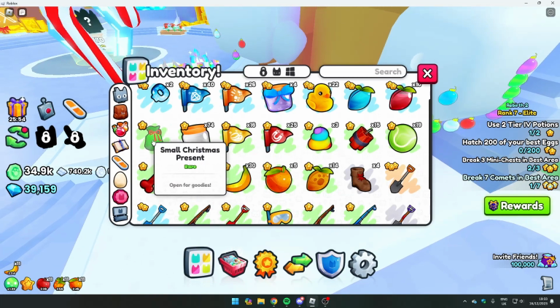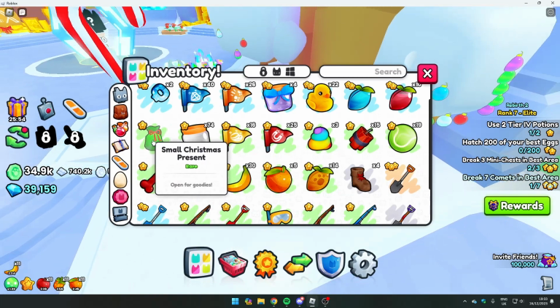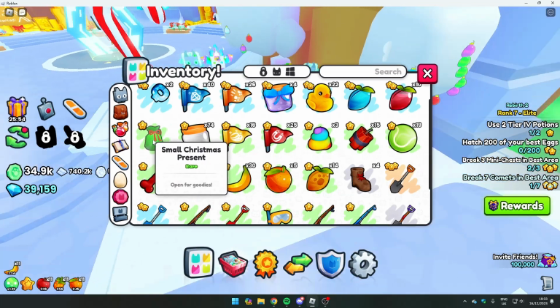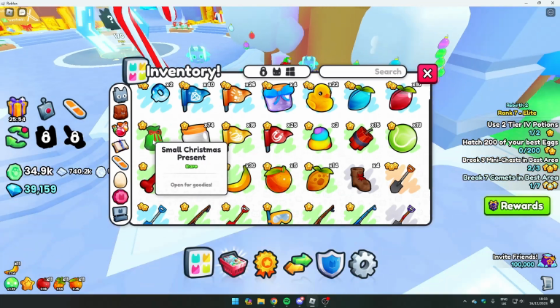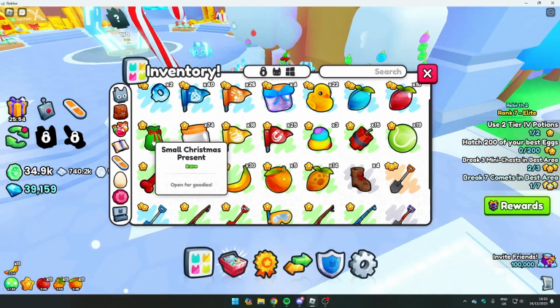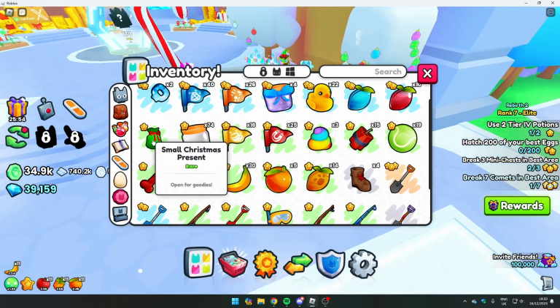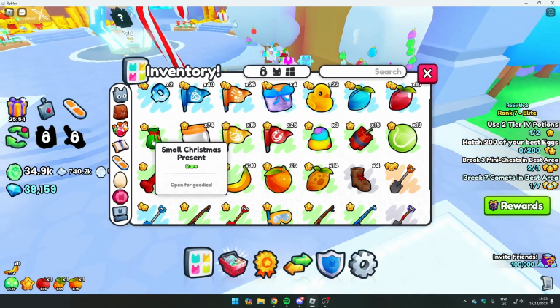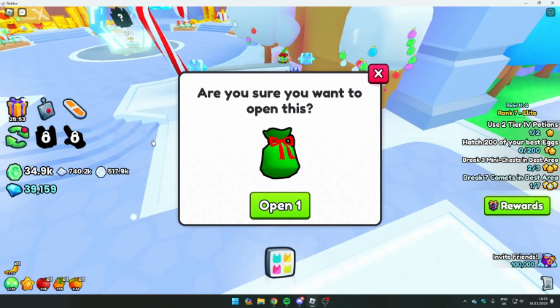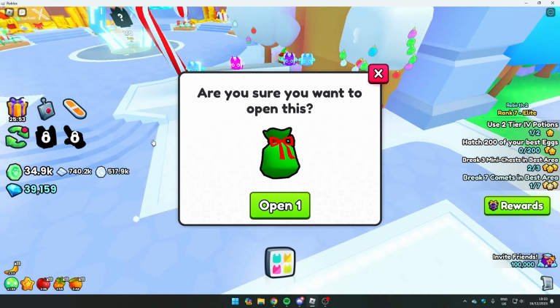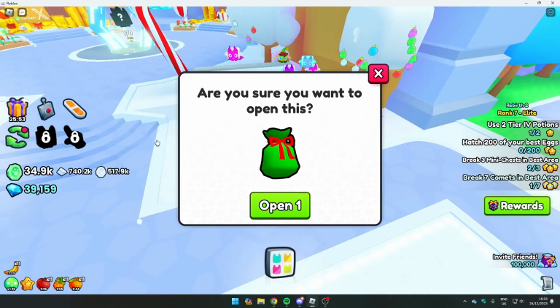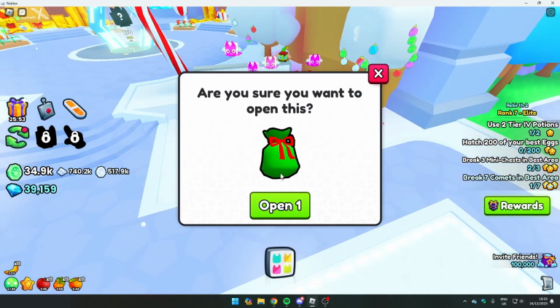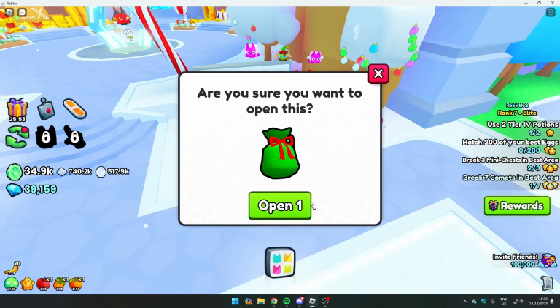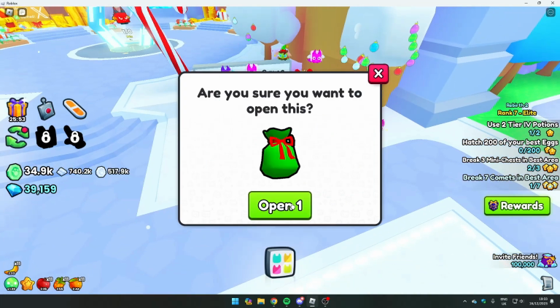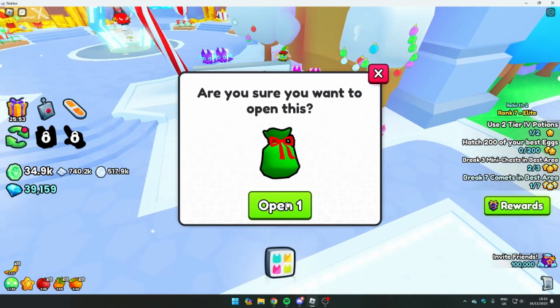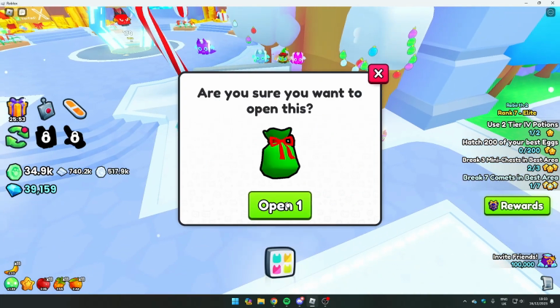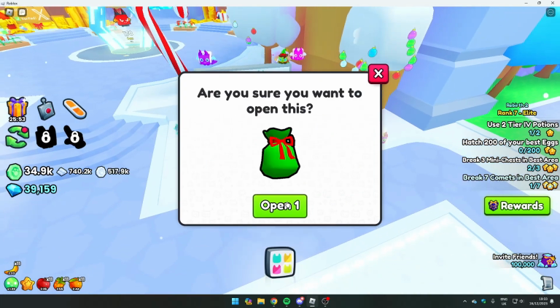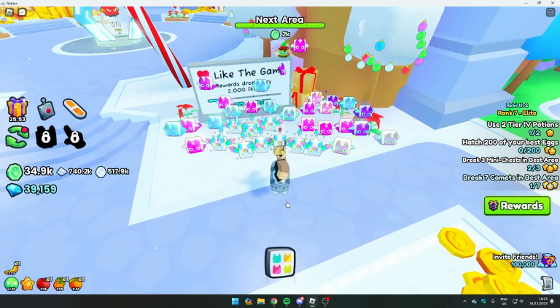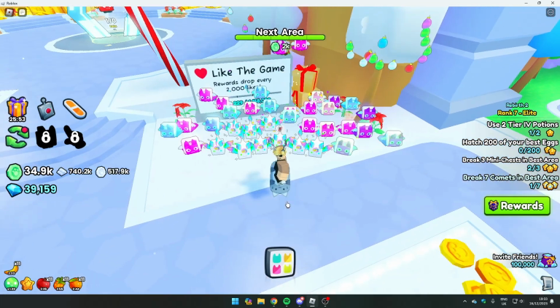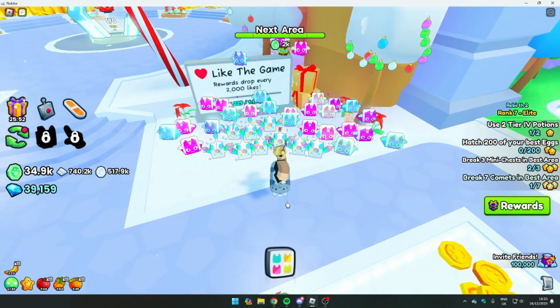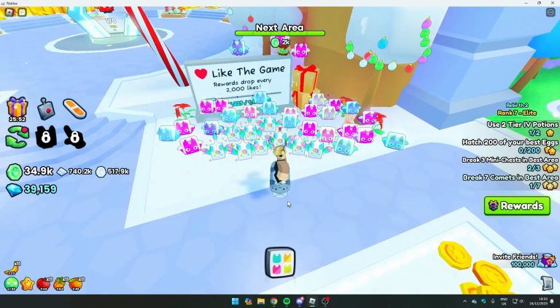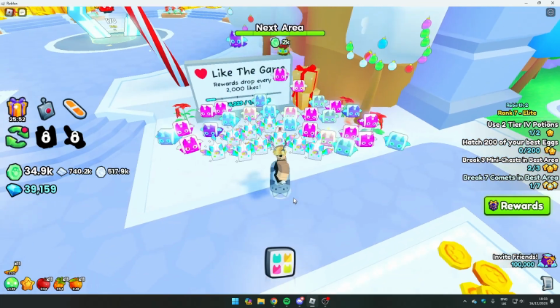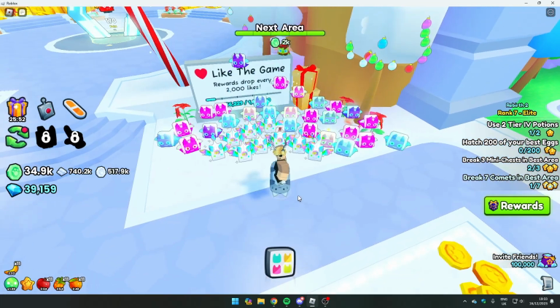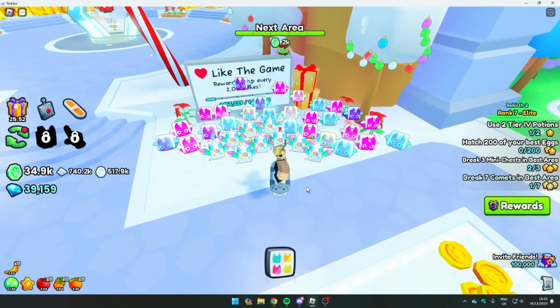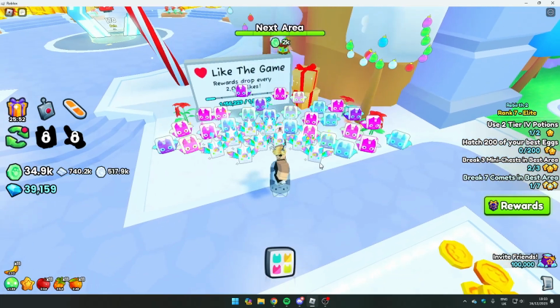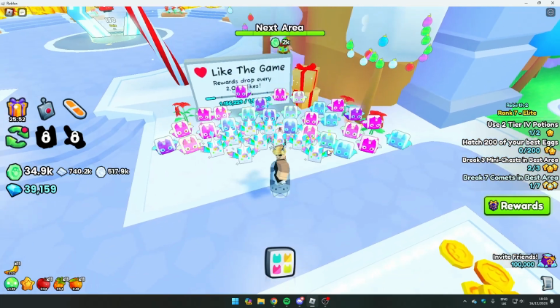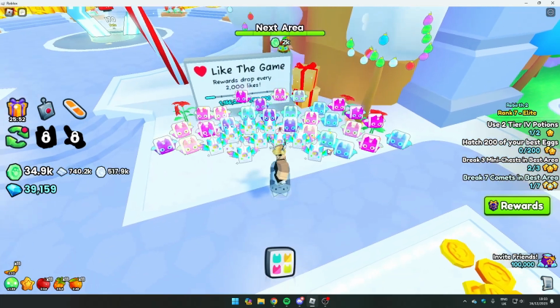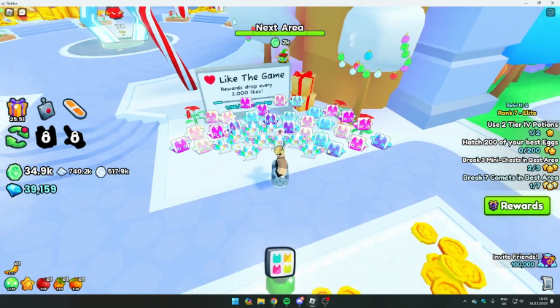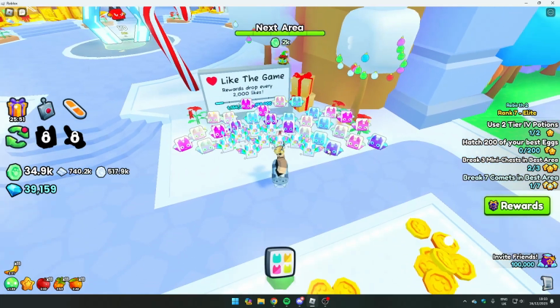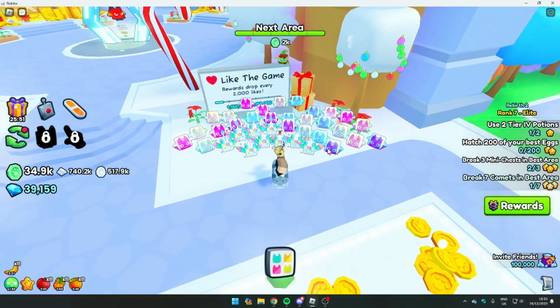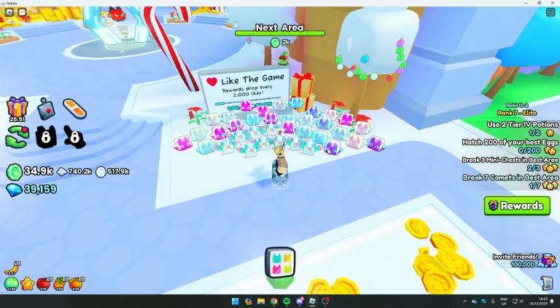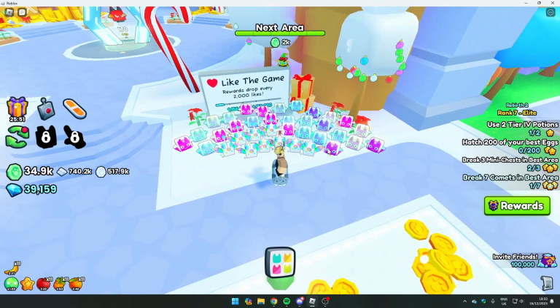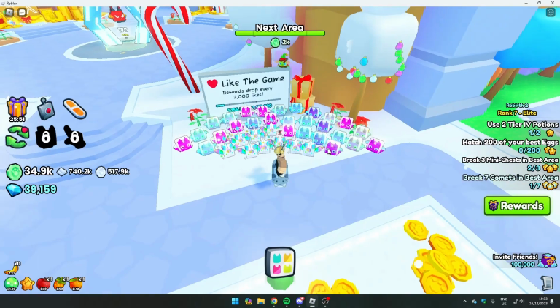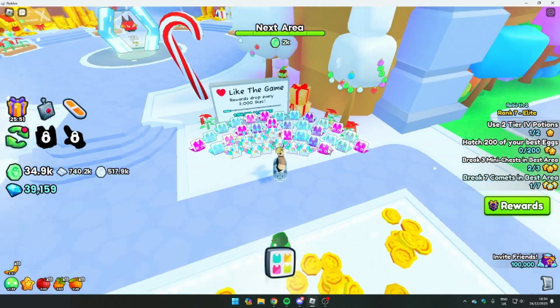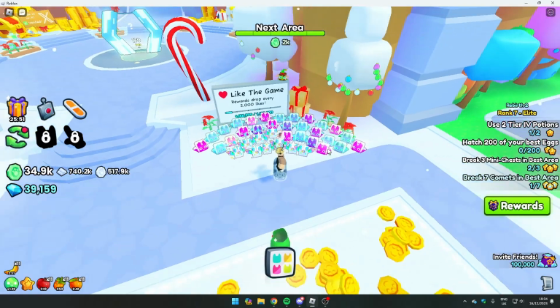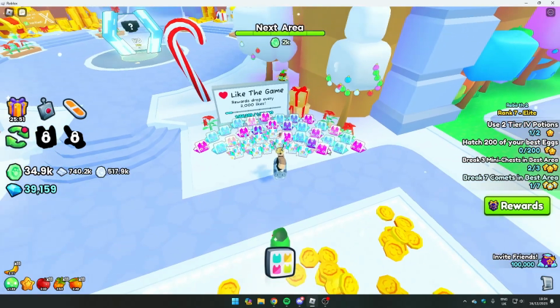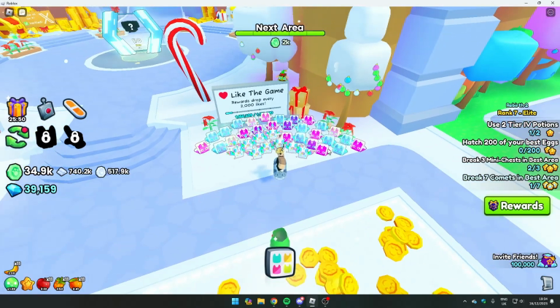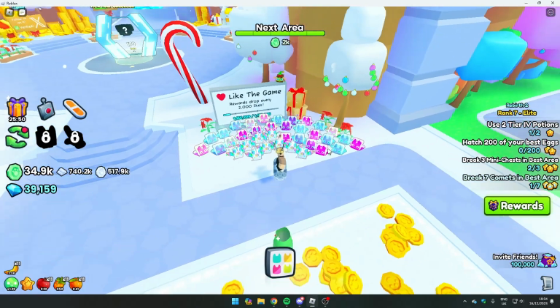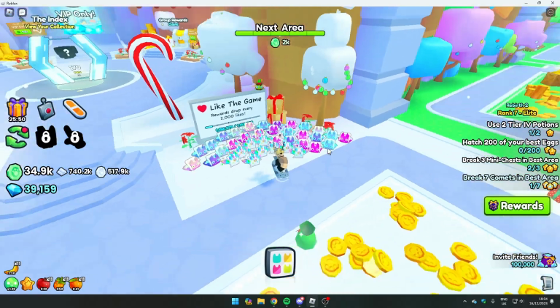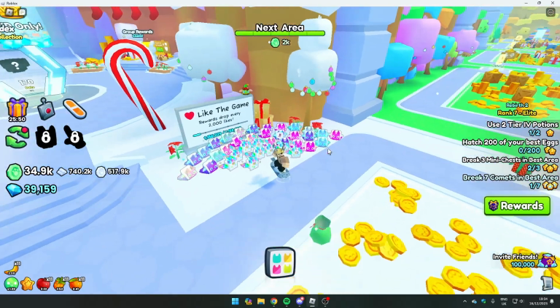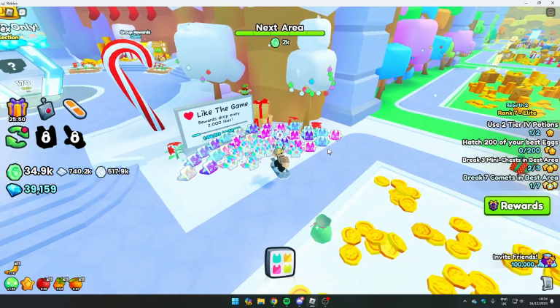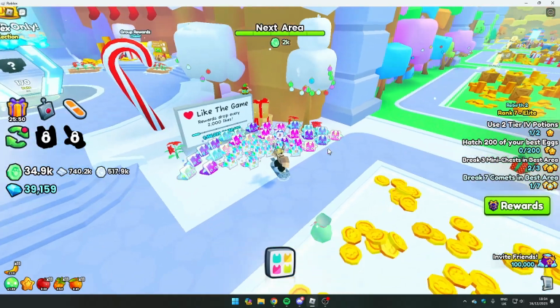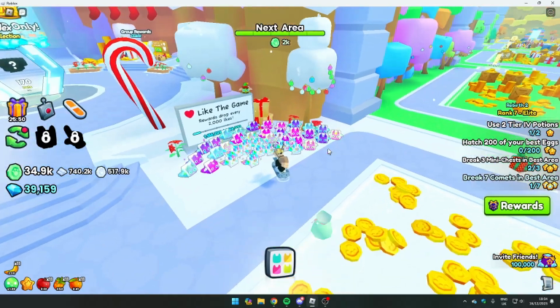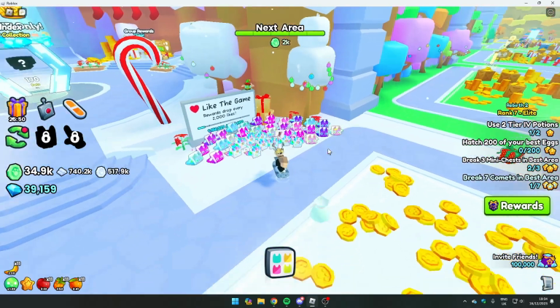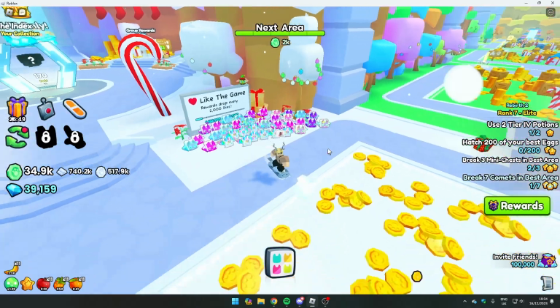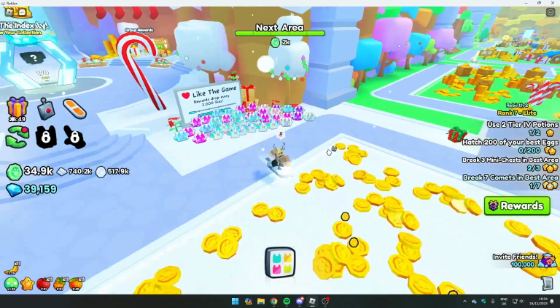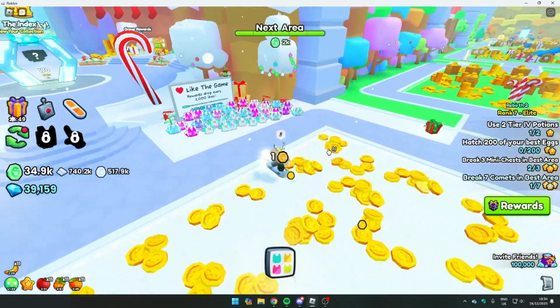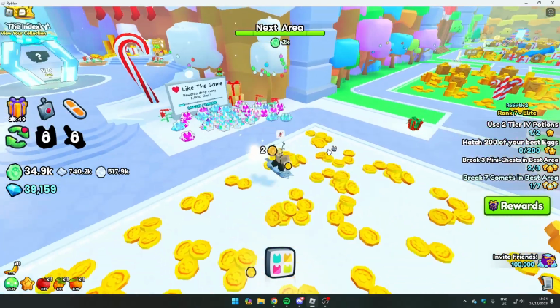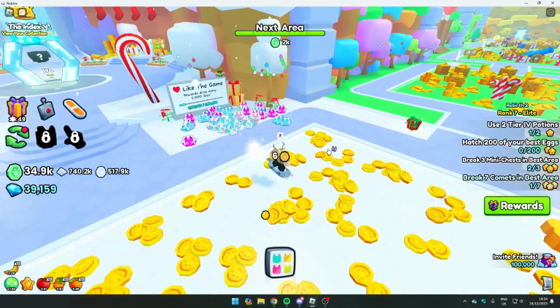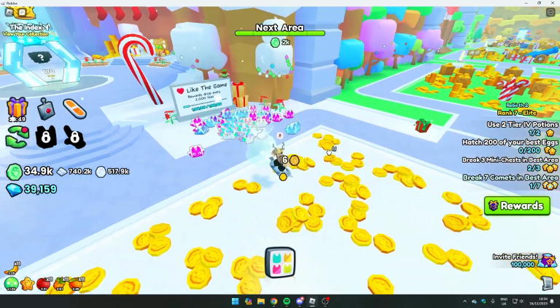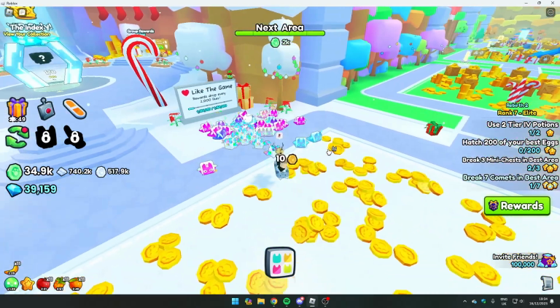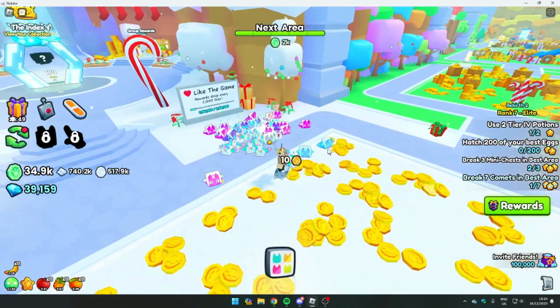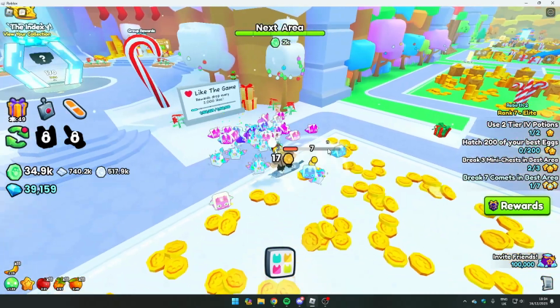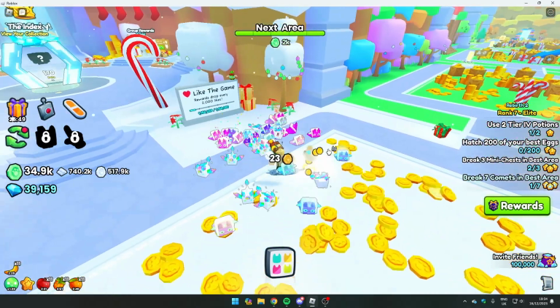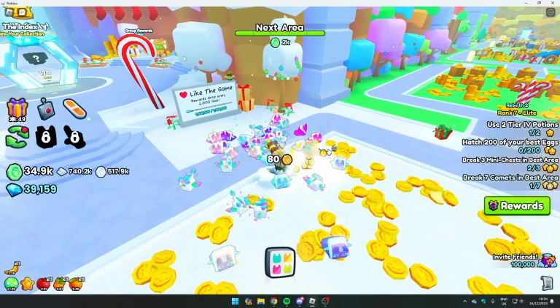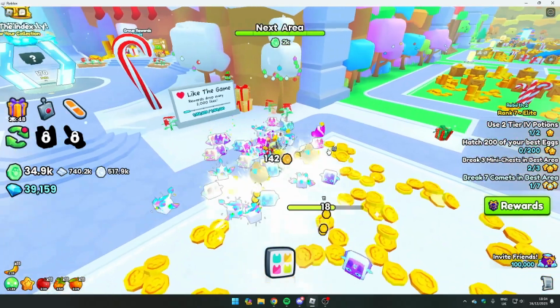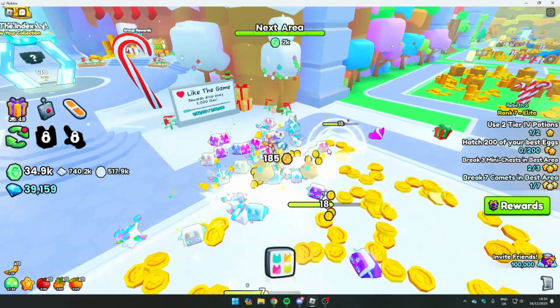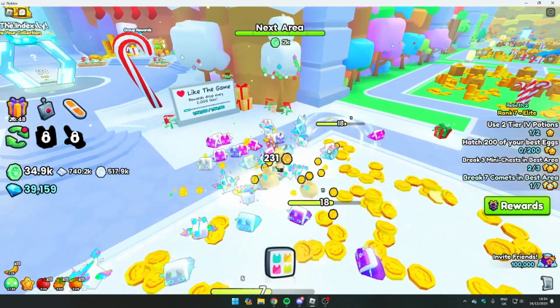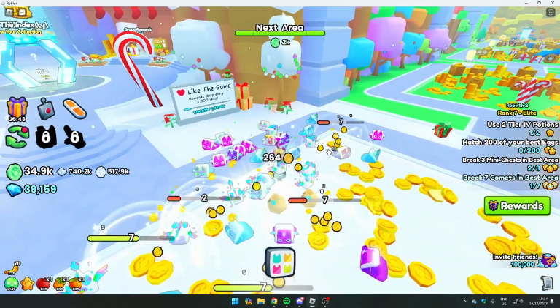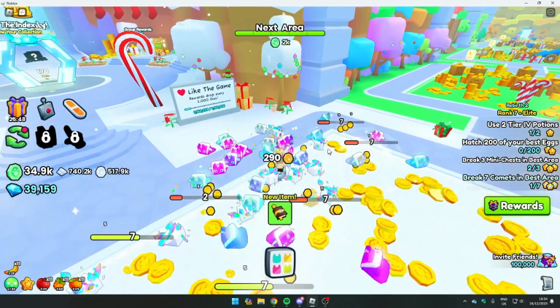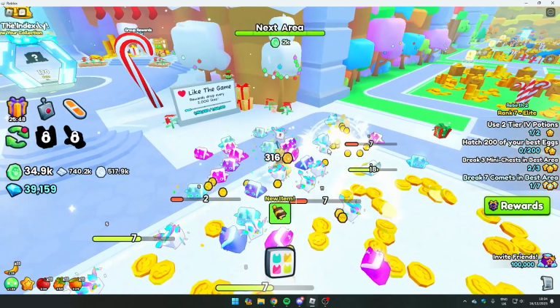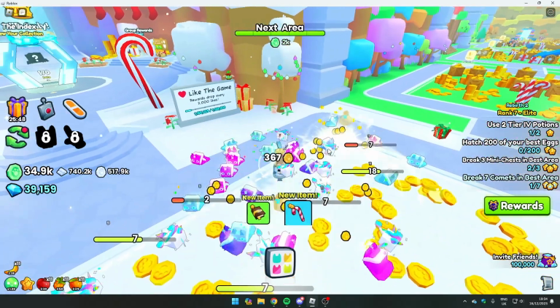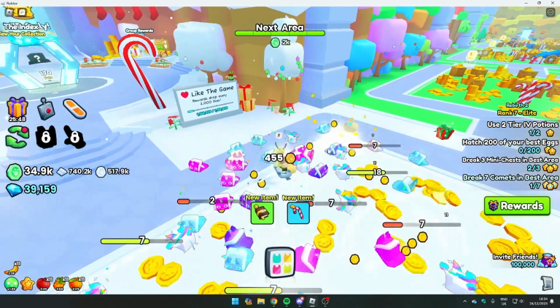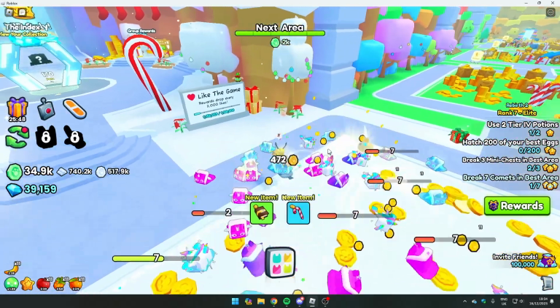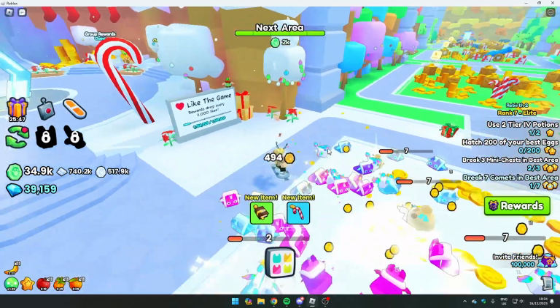Once you get it, you get a small Christmas present which you can open and it gives you random gifts. It gave me an enchant and a candy cane.